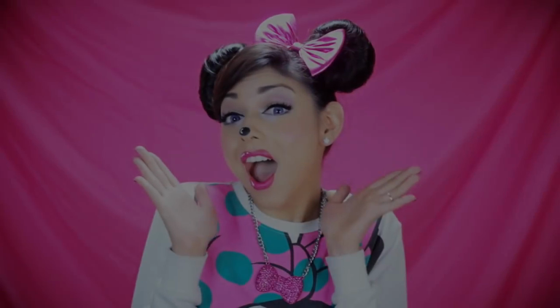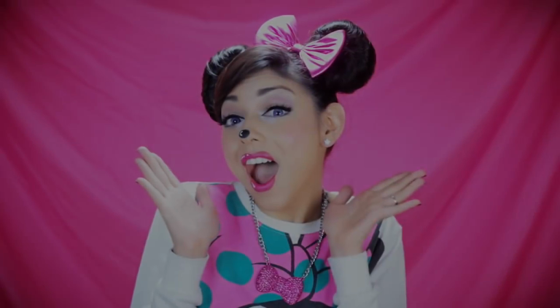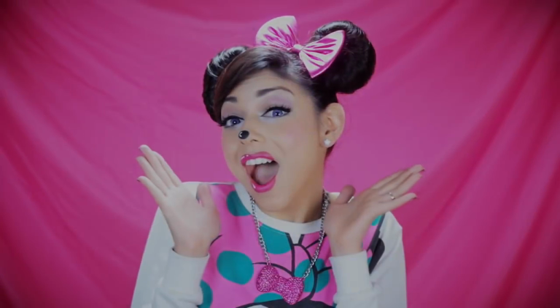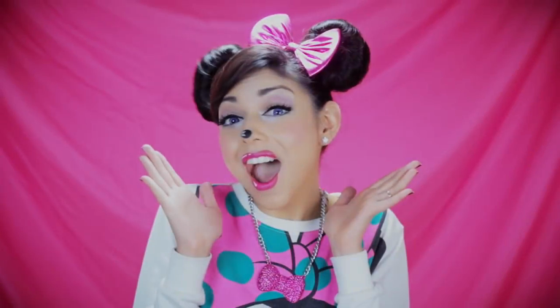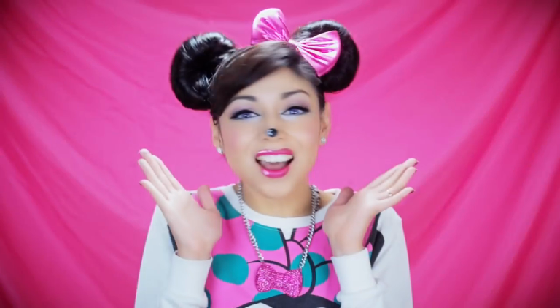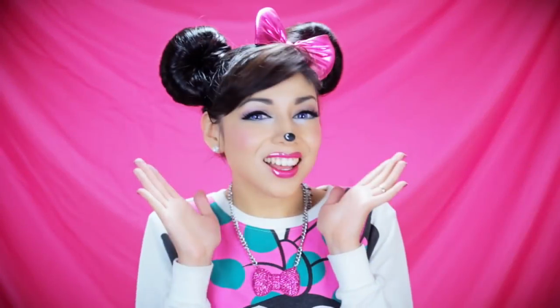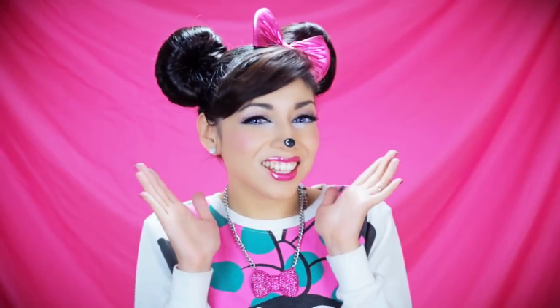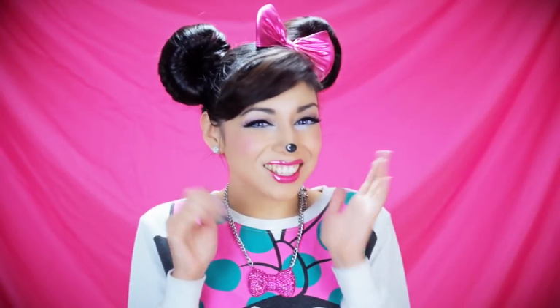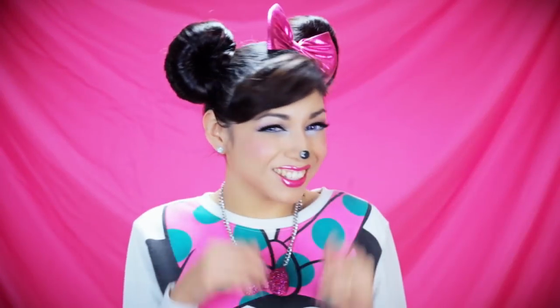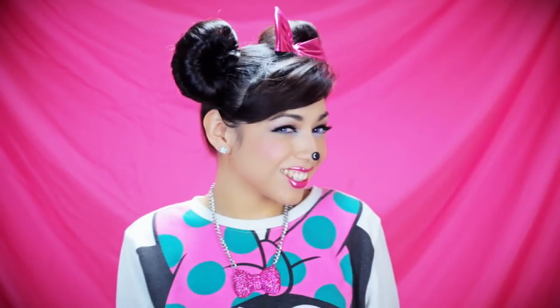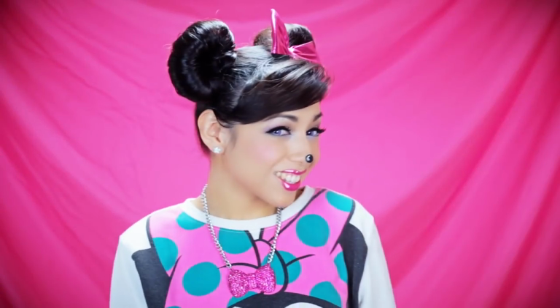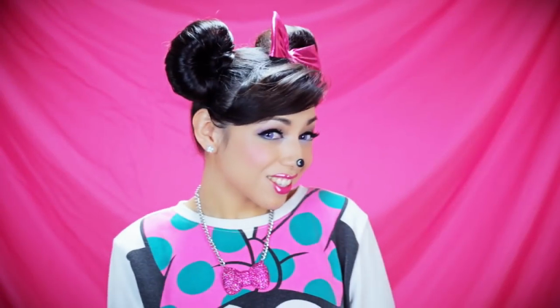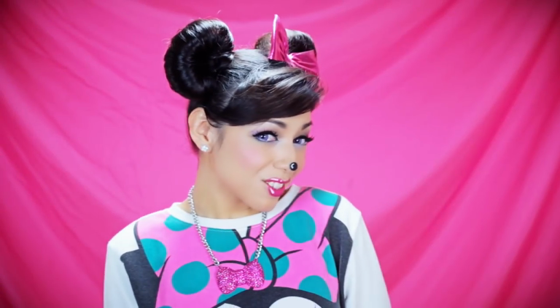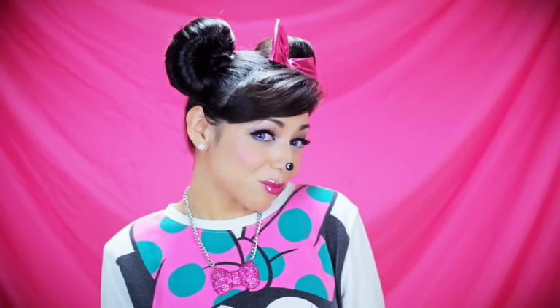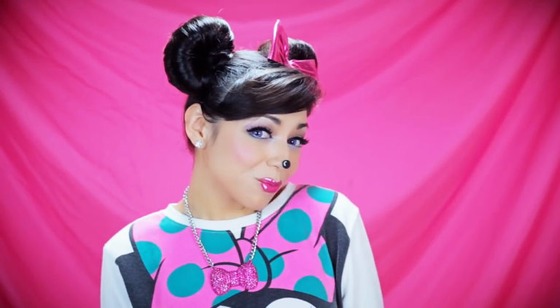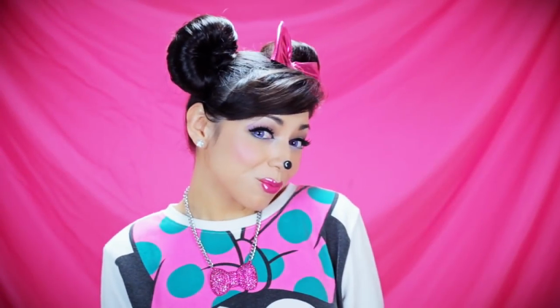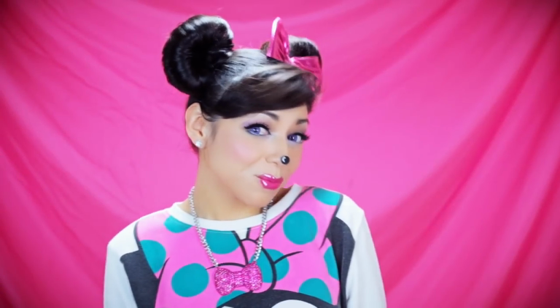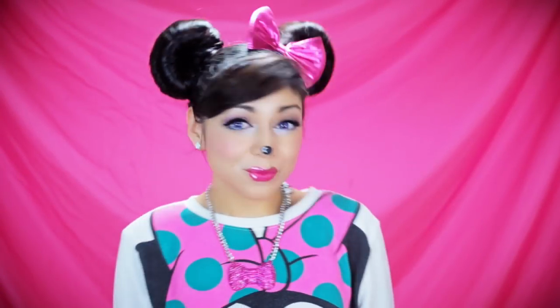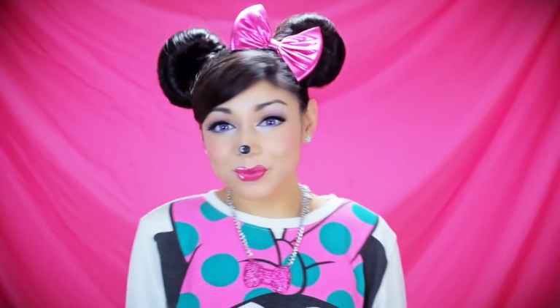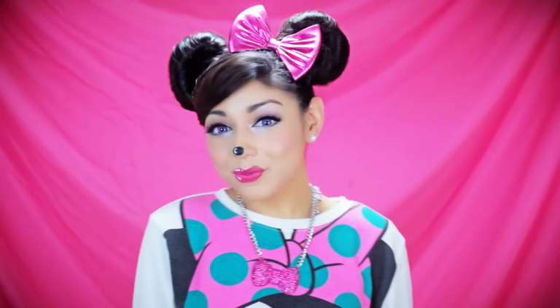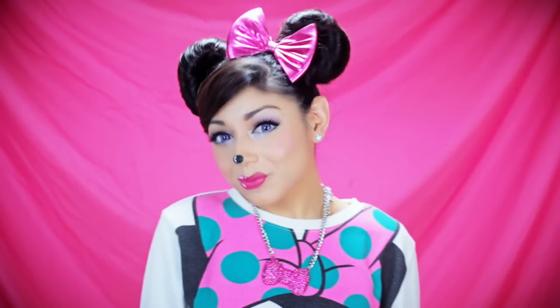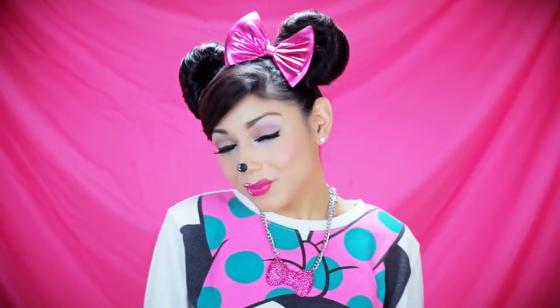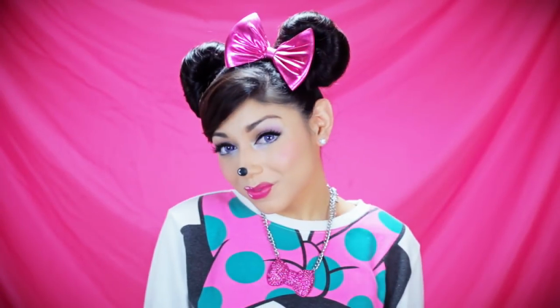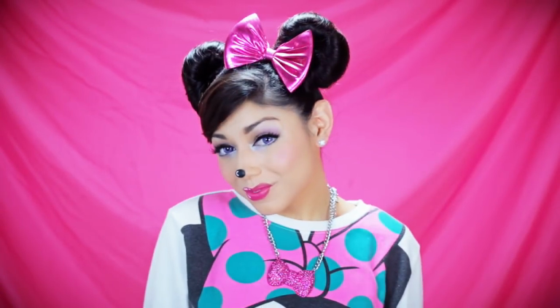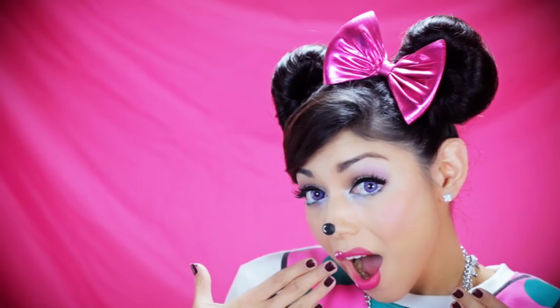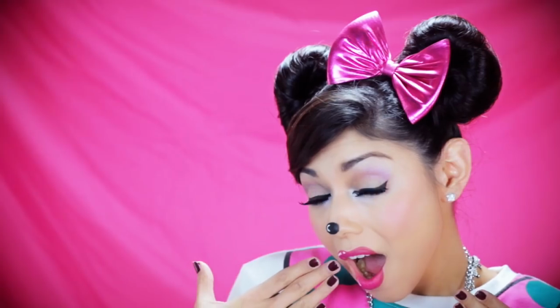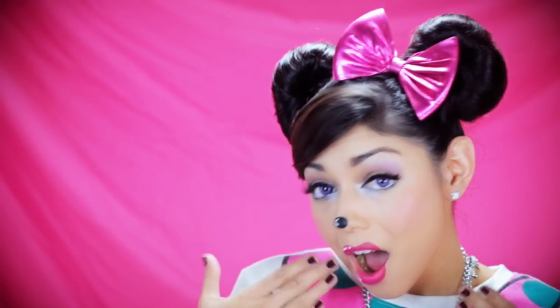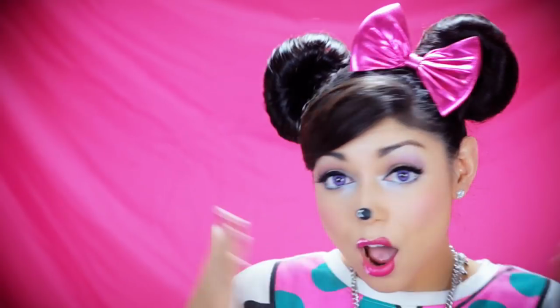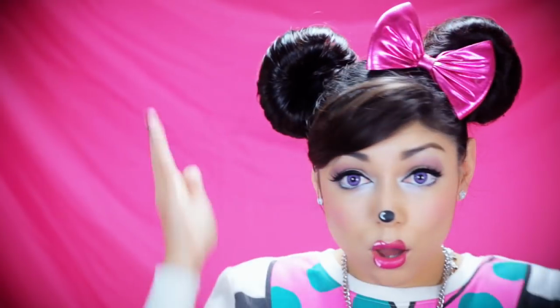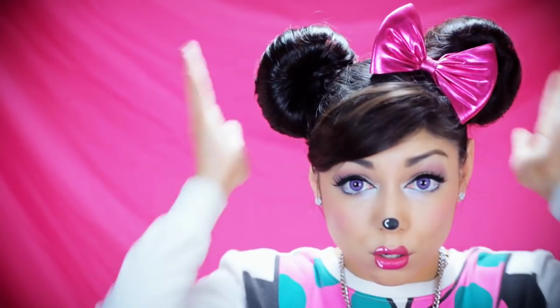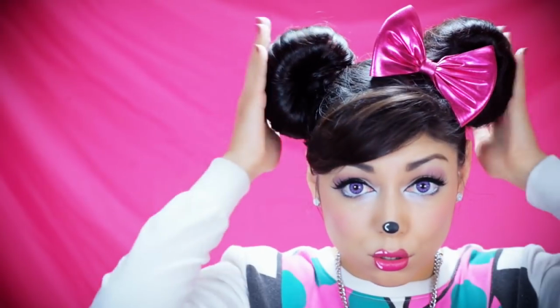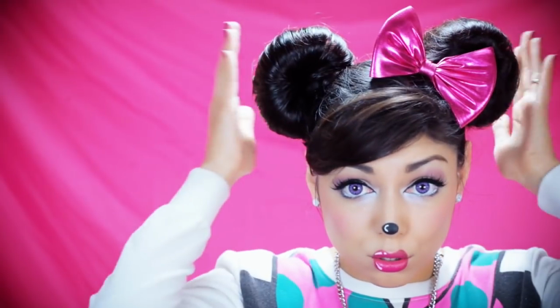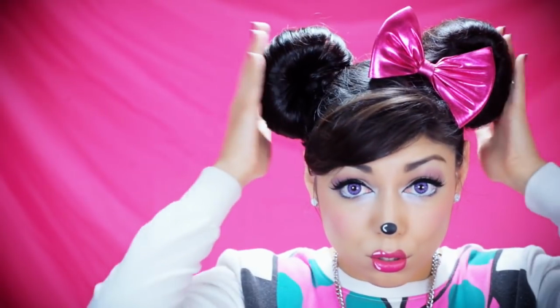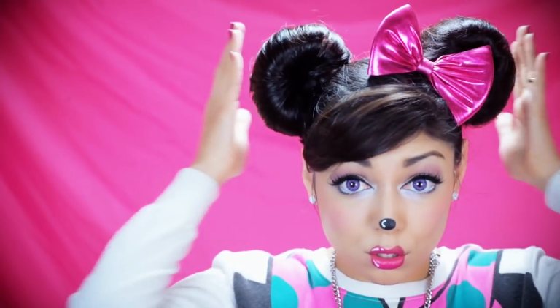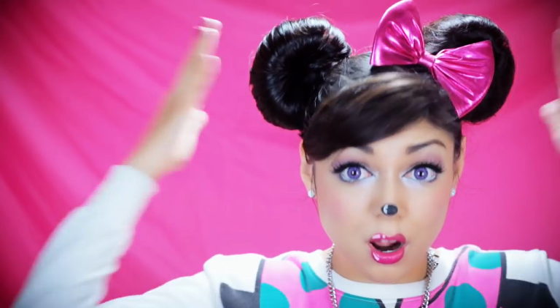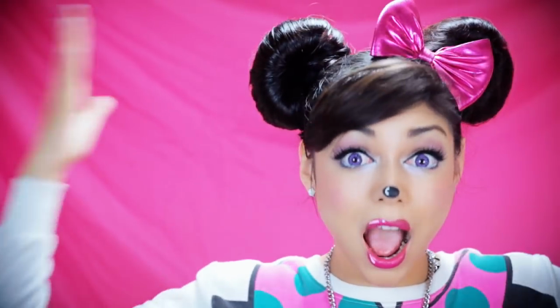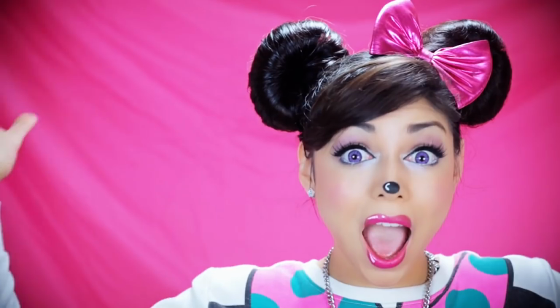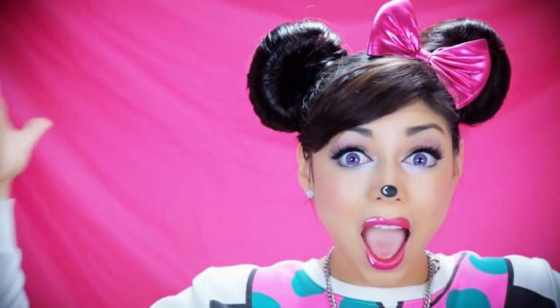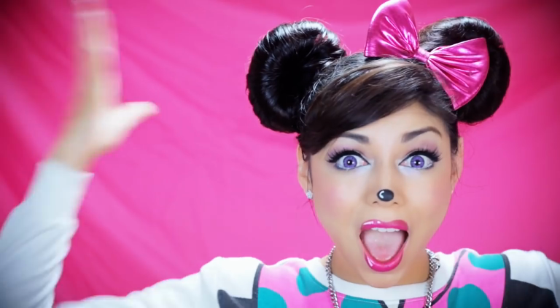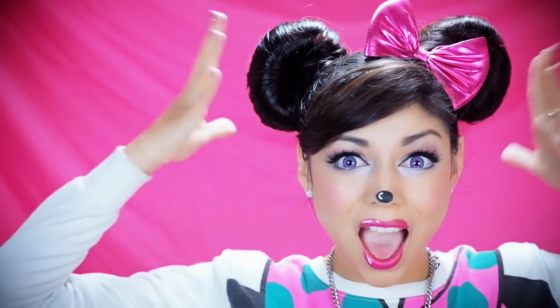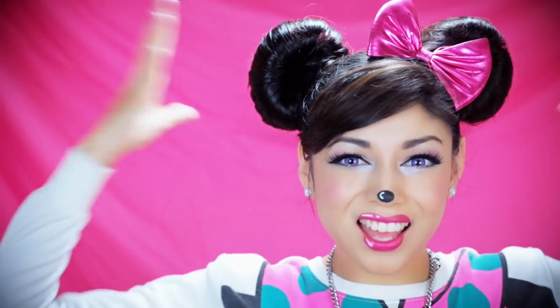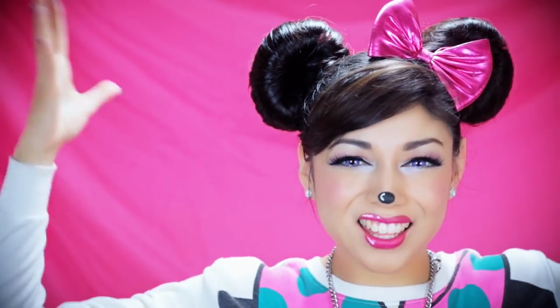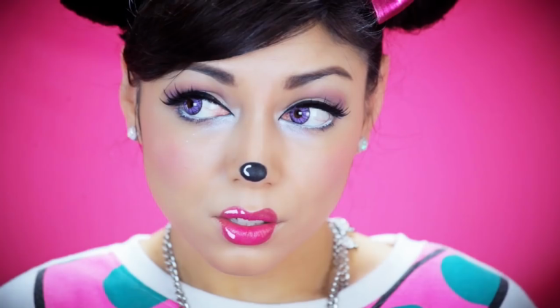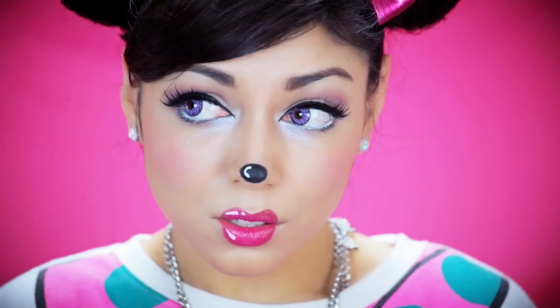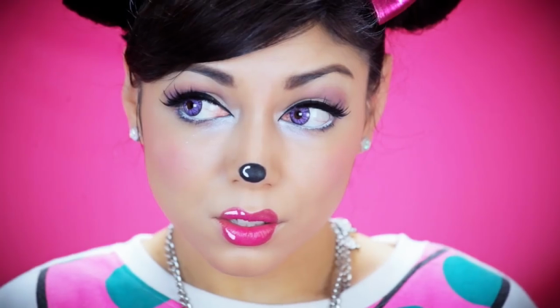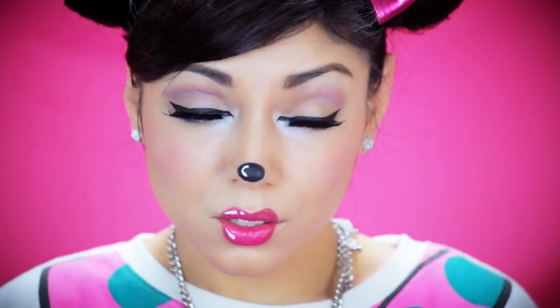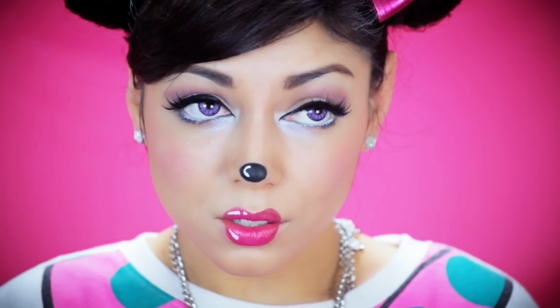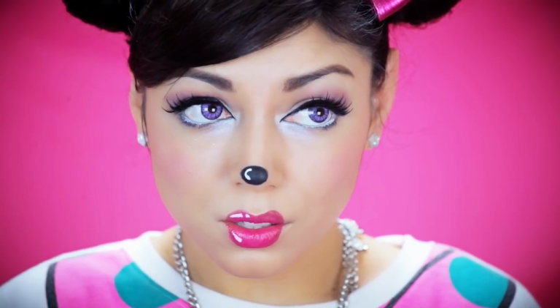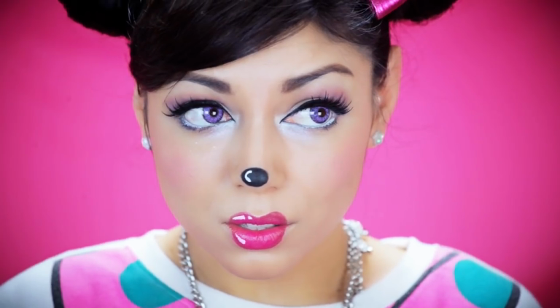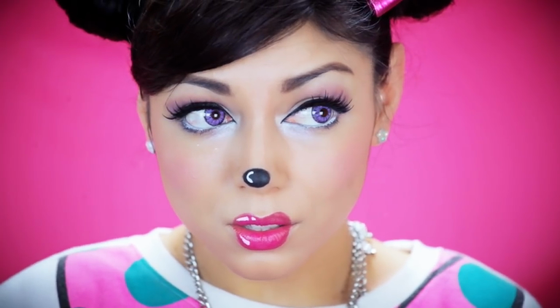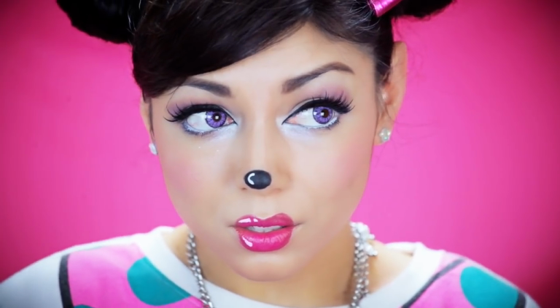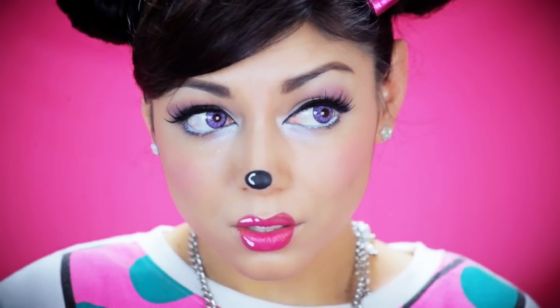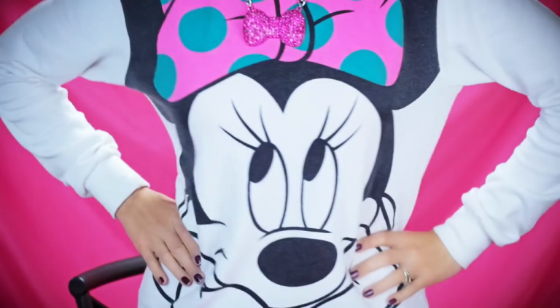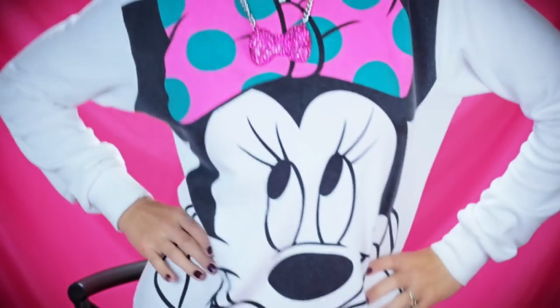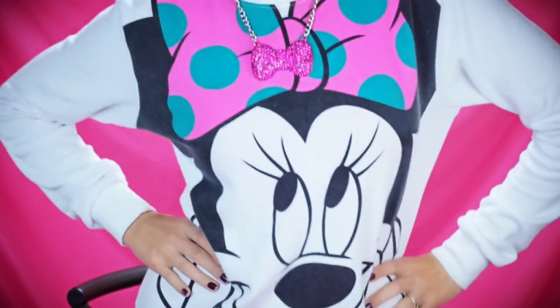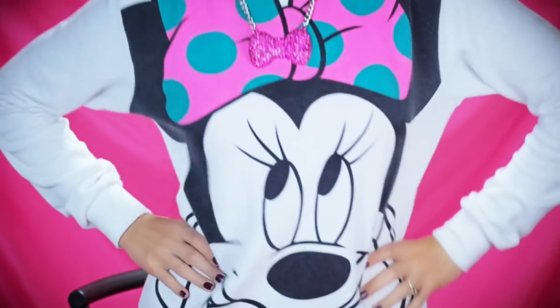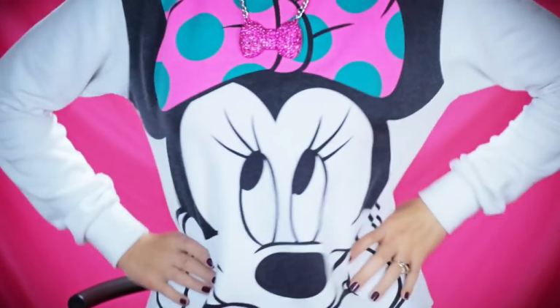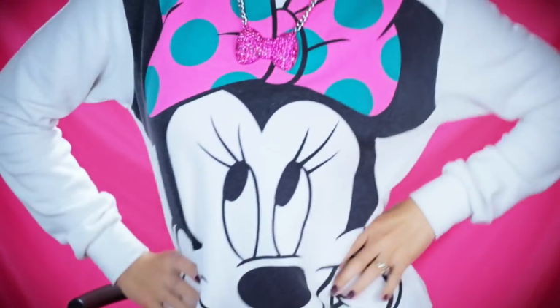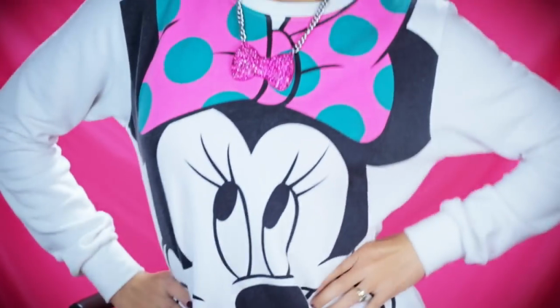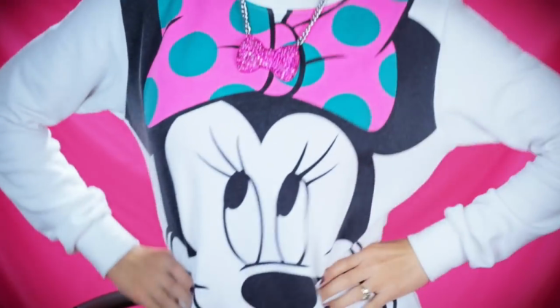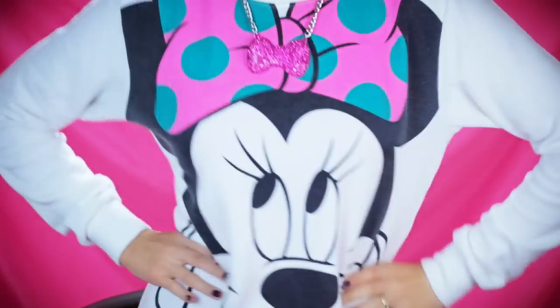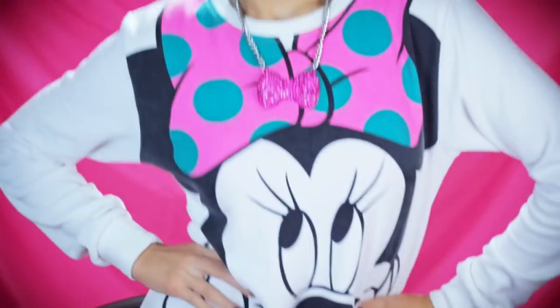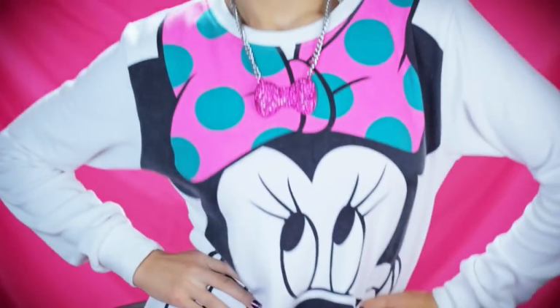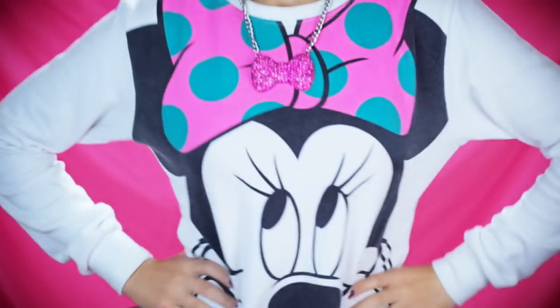Hey my beautiful shining stars! In this tutorial I'm going to be showing you how to get this highly requested hairstyle inspired by the adorable Minnie Mouse.